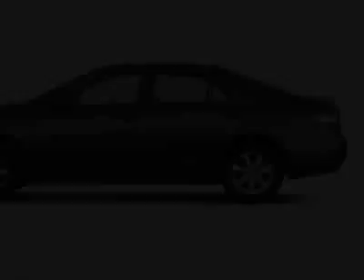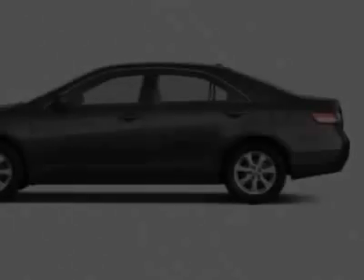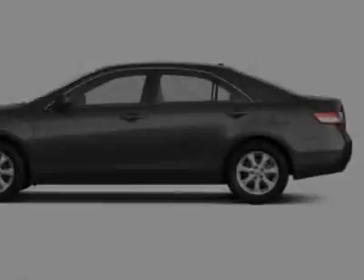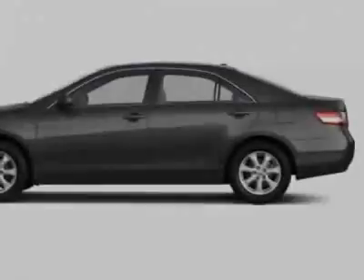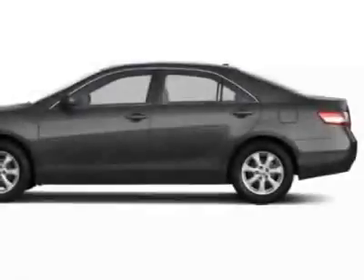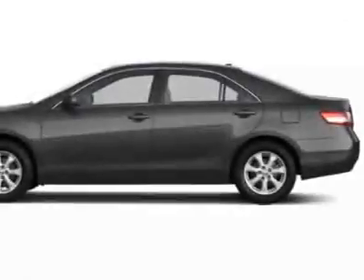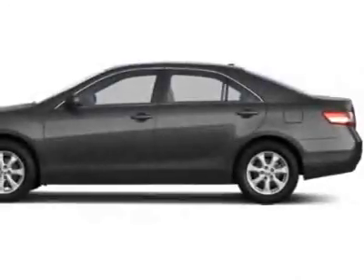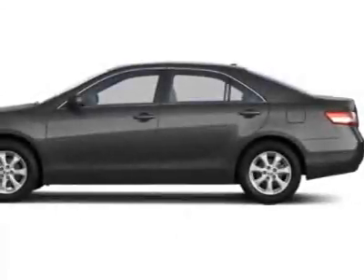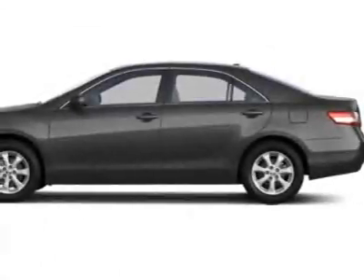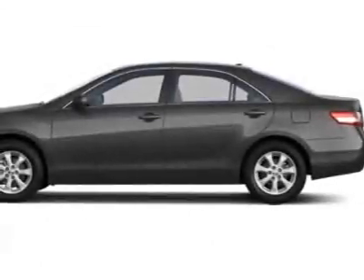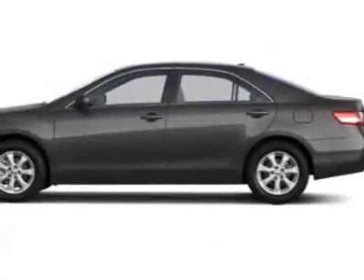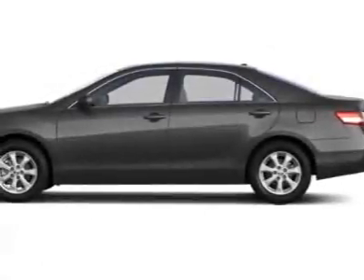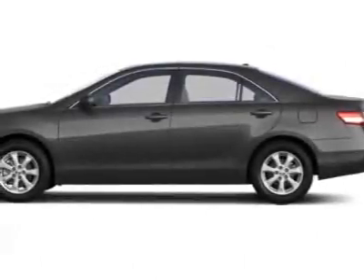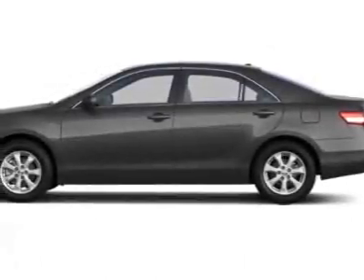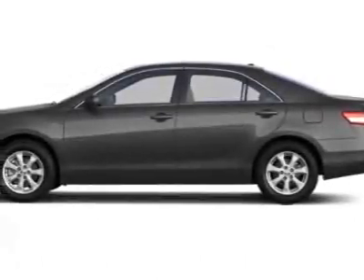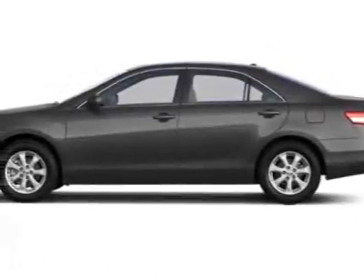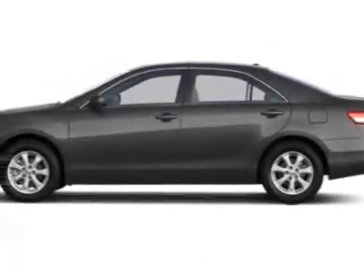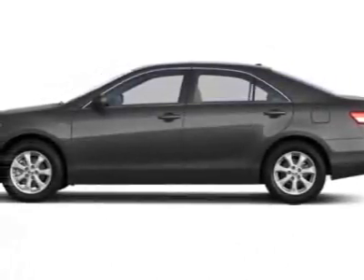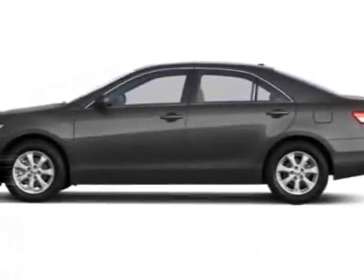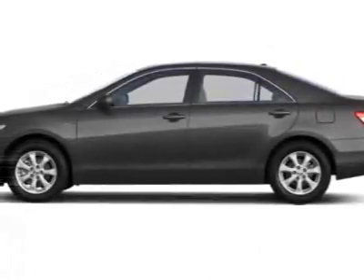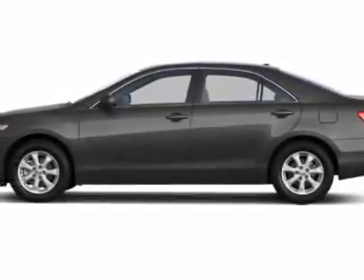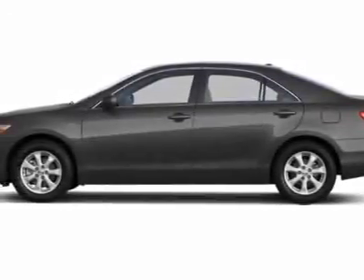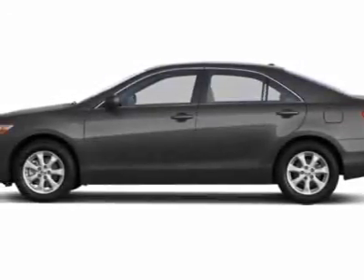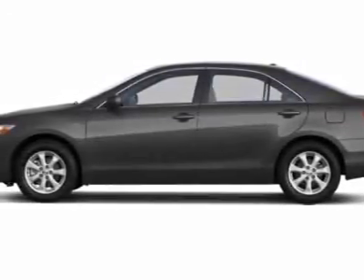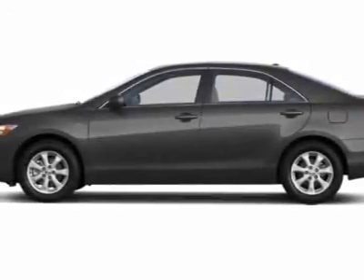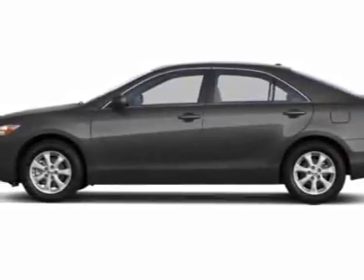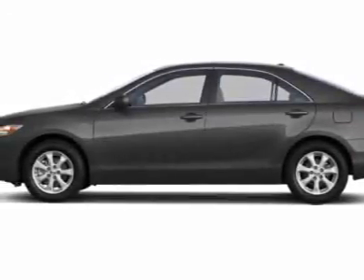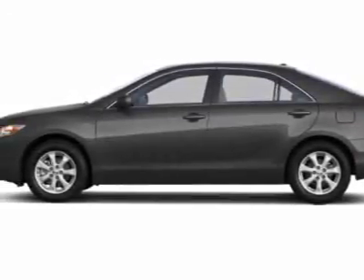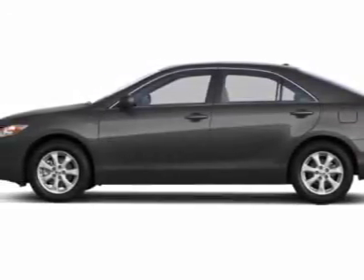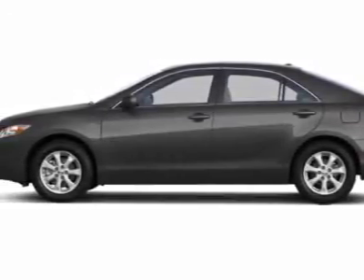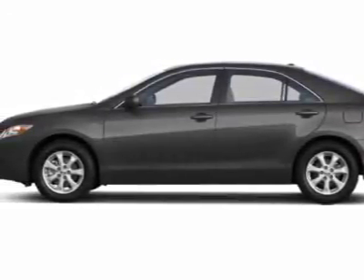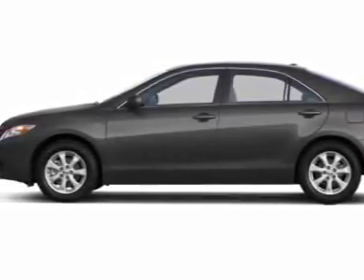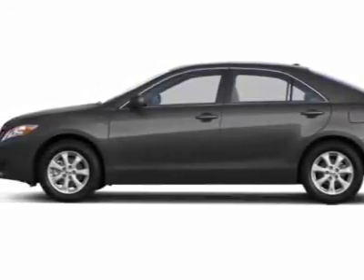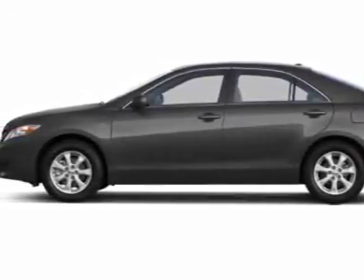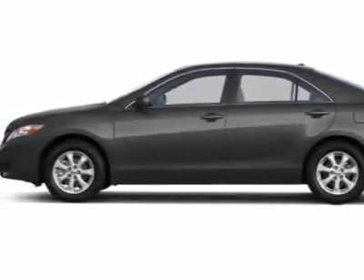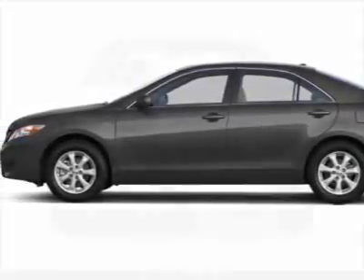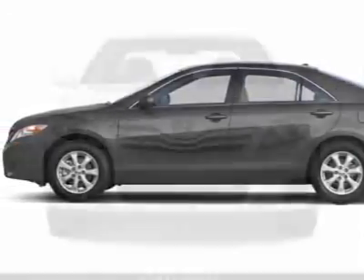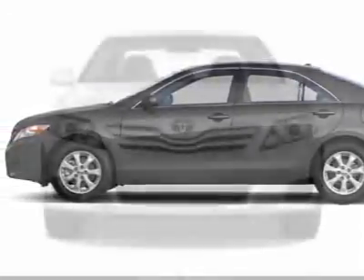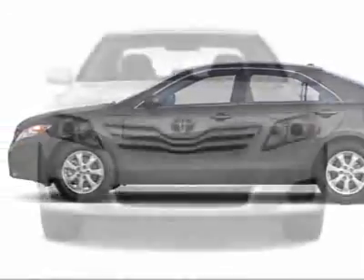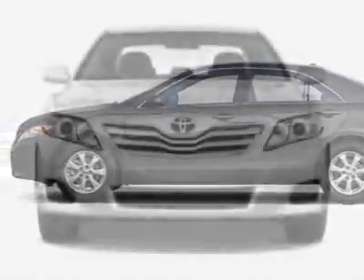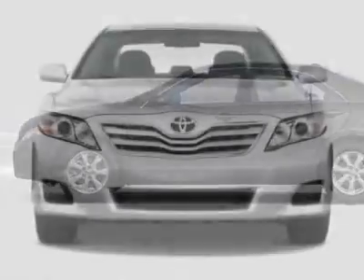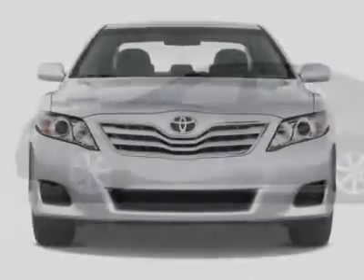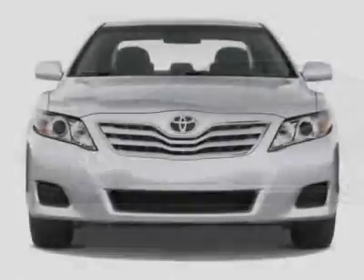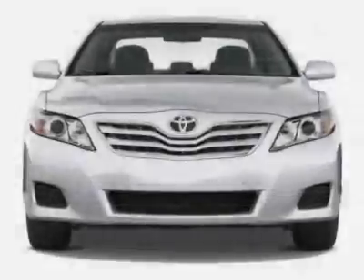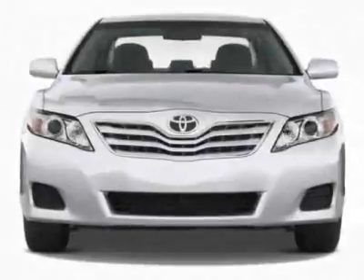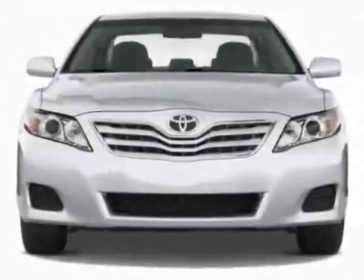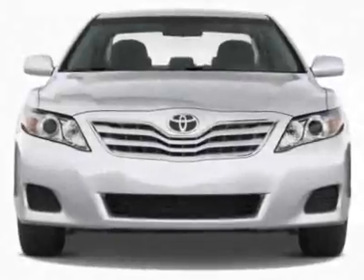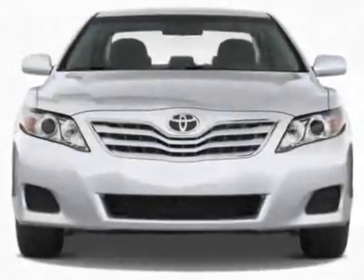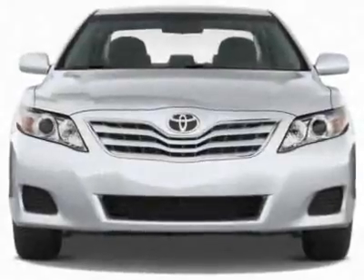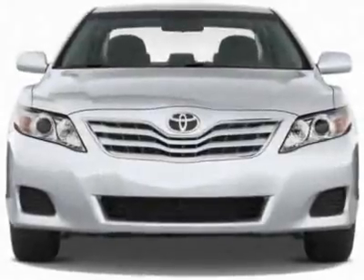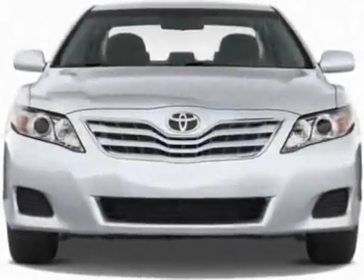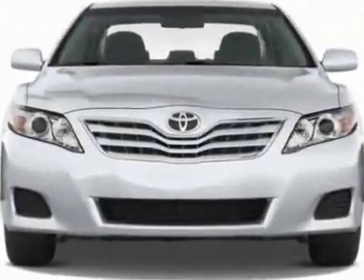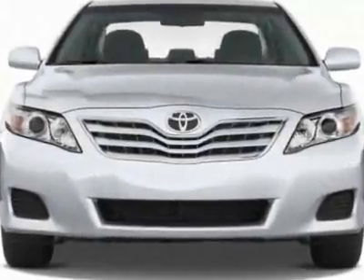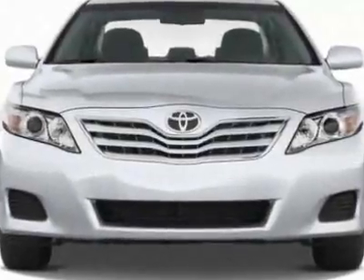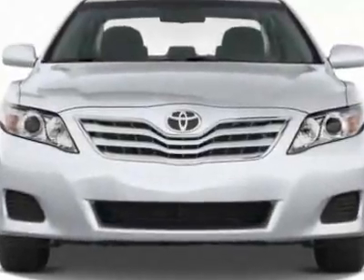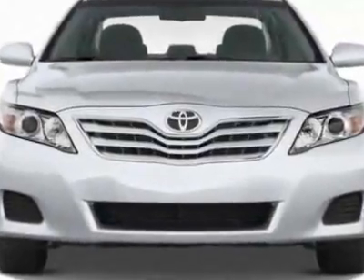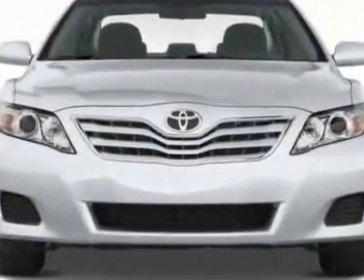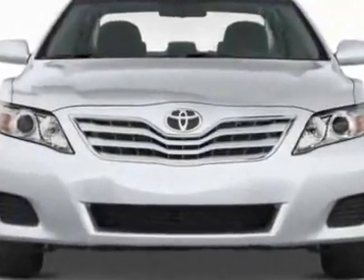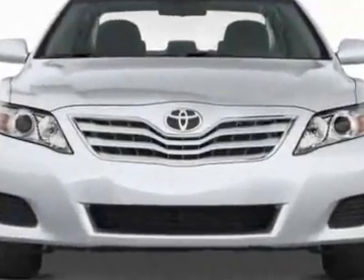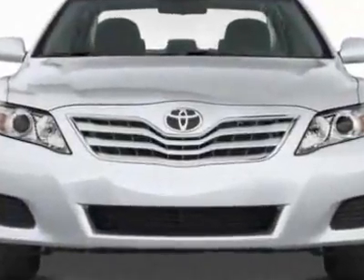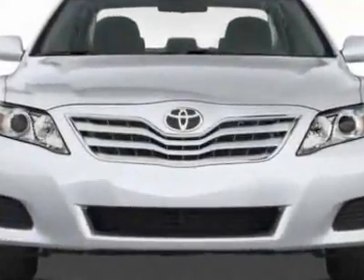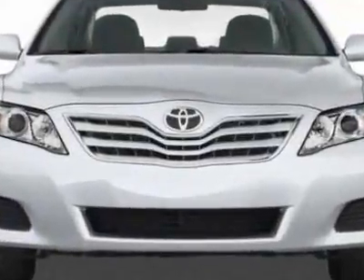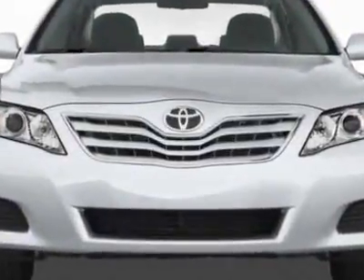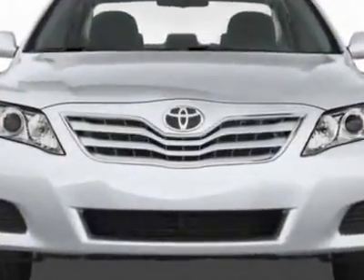Look at this new 2011 Toyota Camry. For your protection, this vehicle has a full factory warranty.